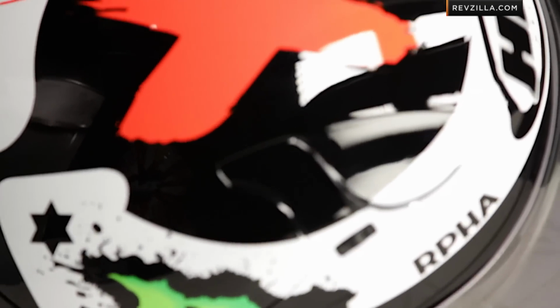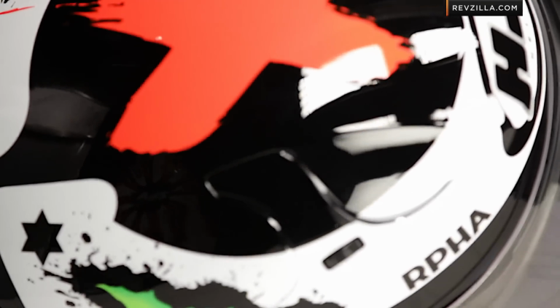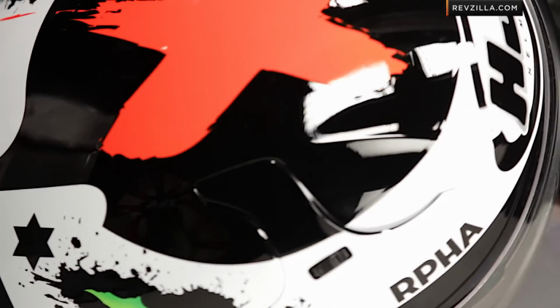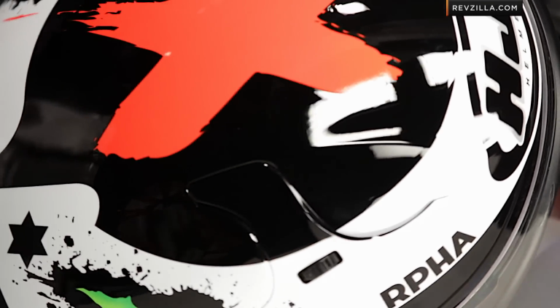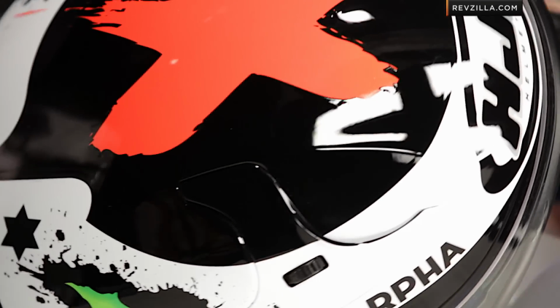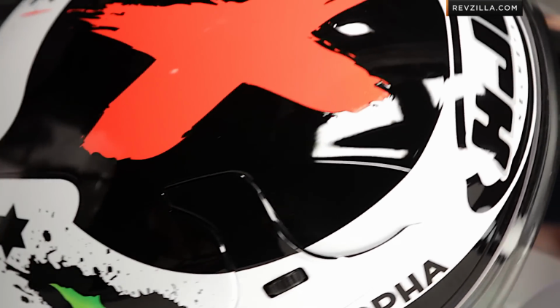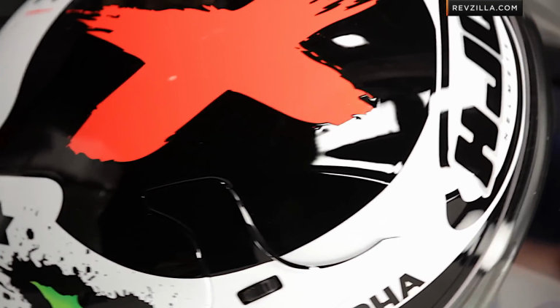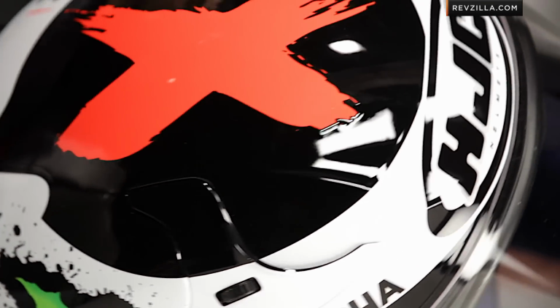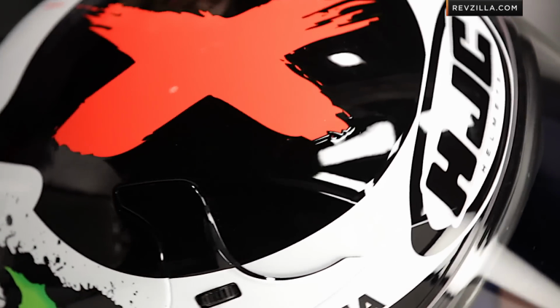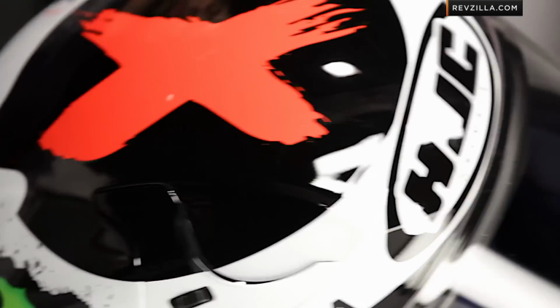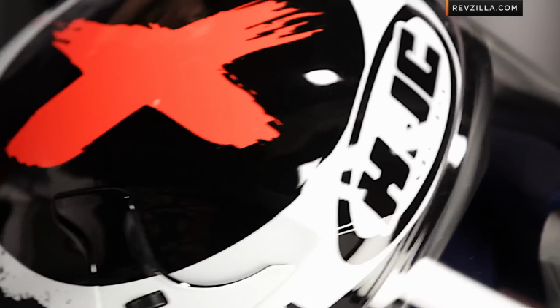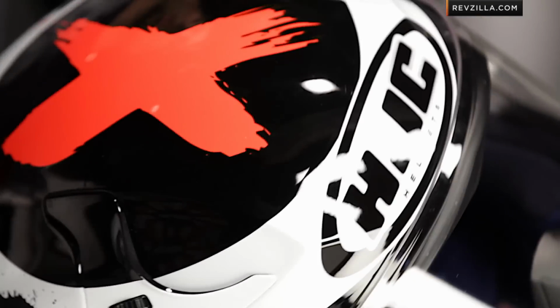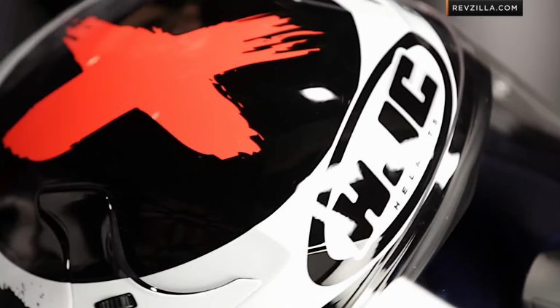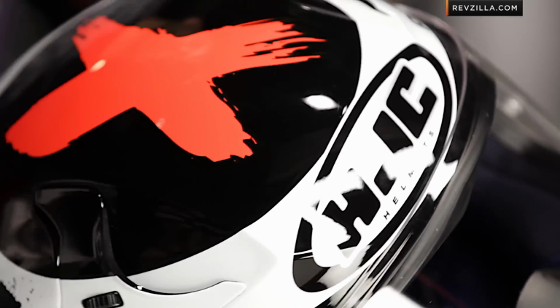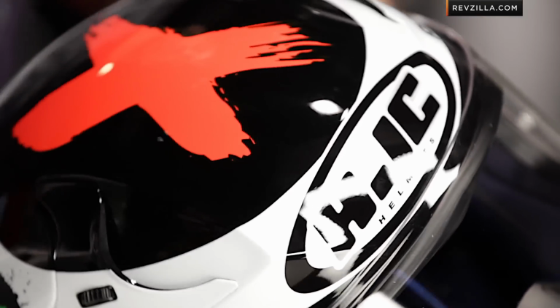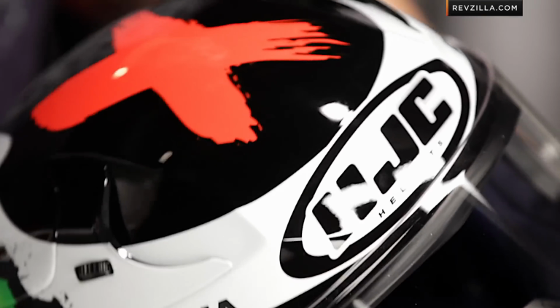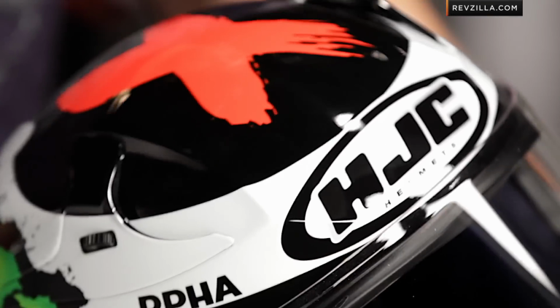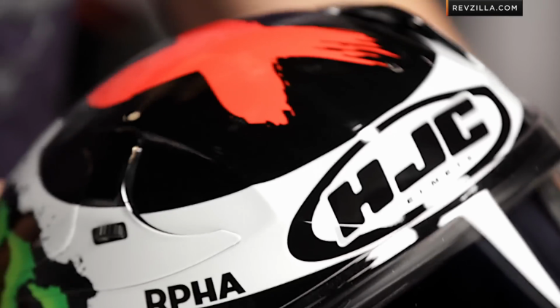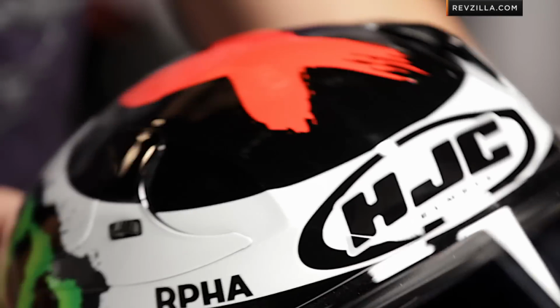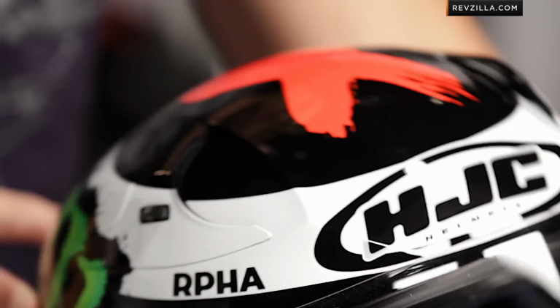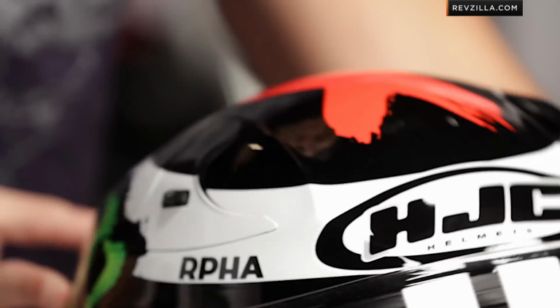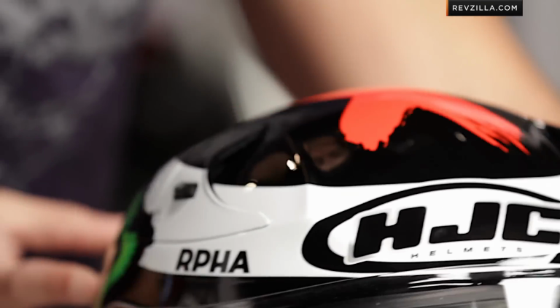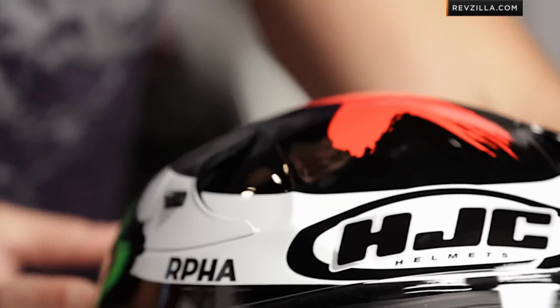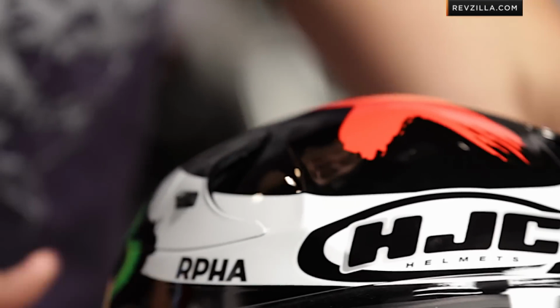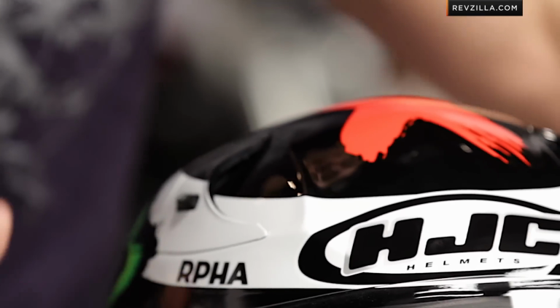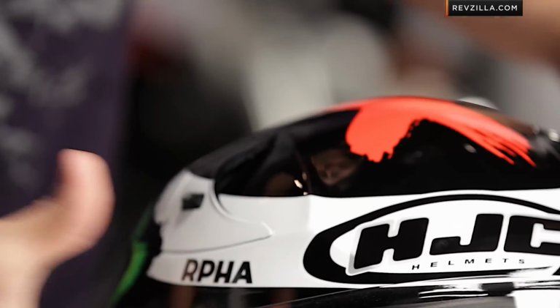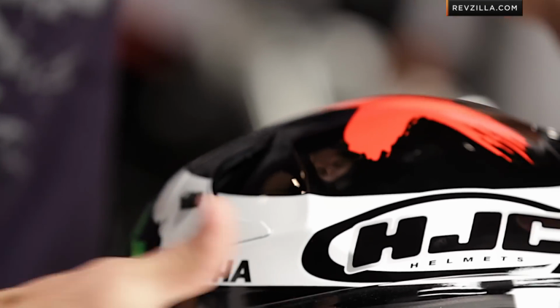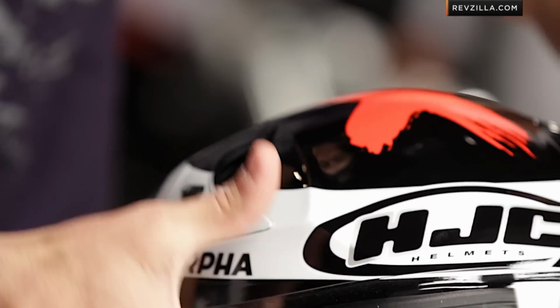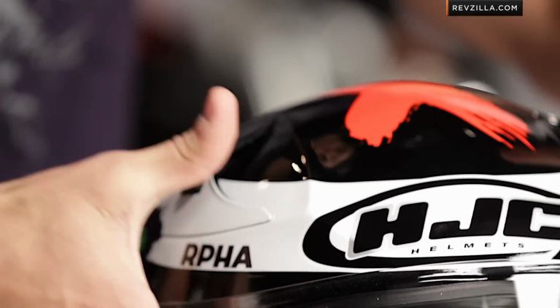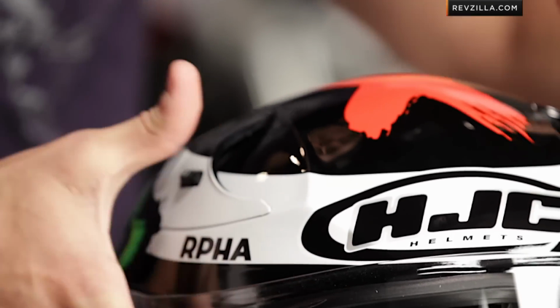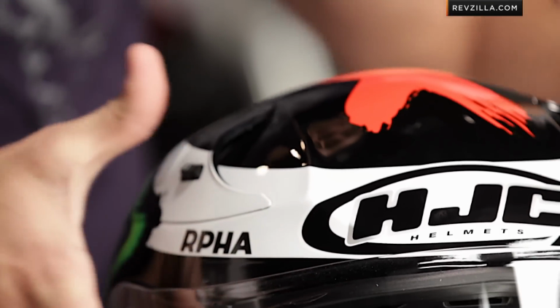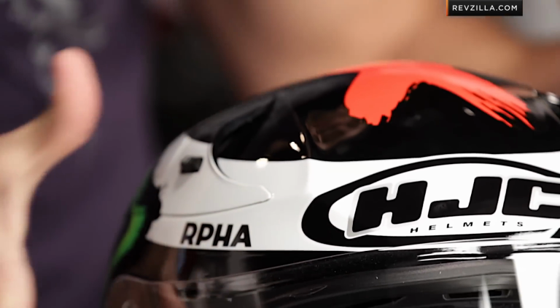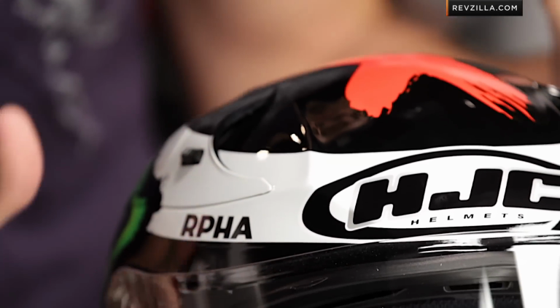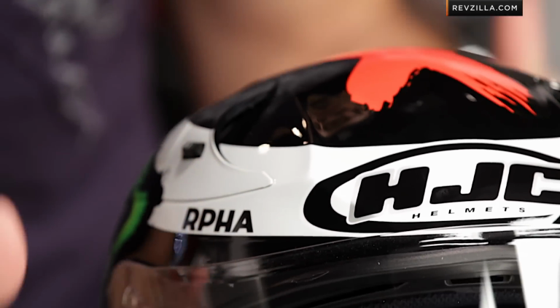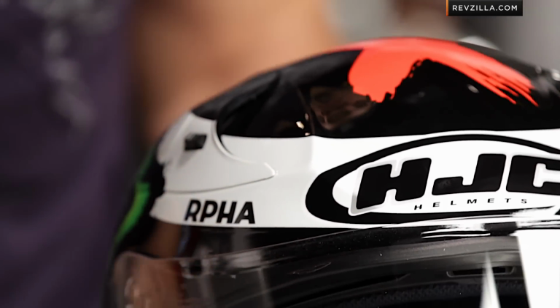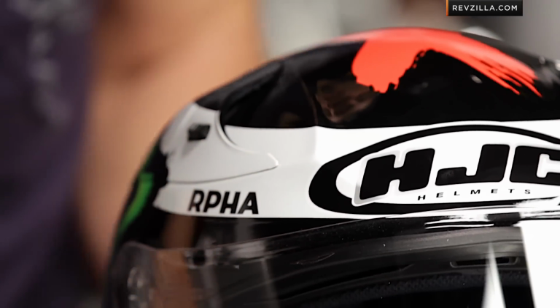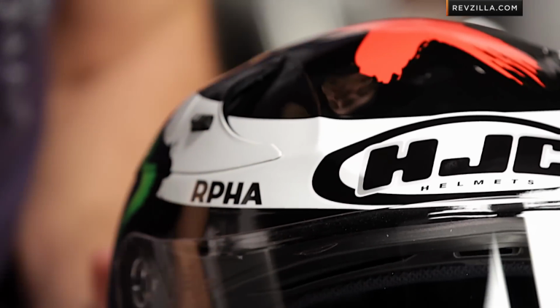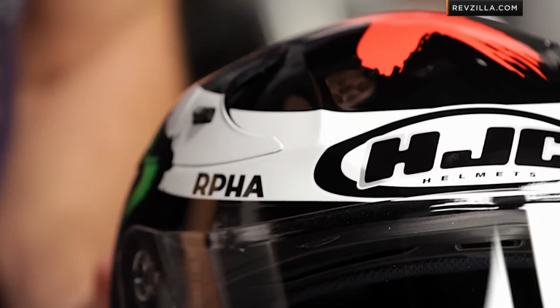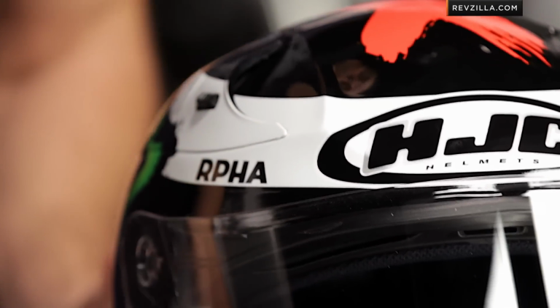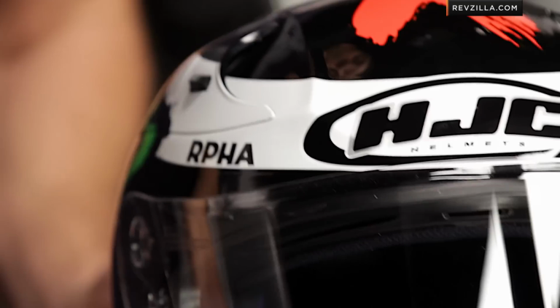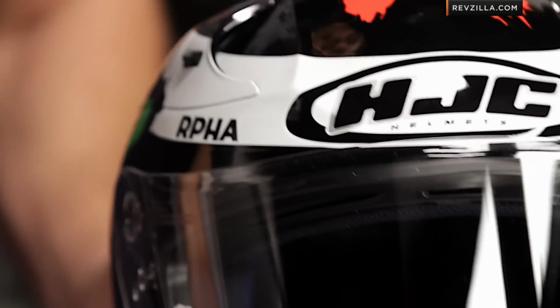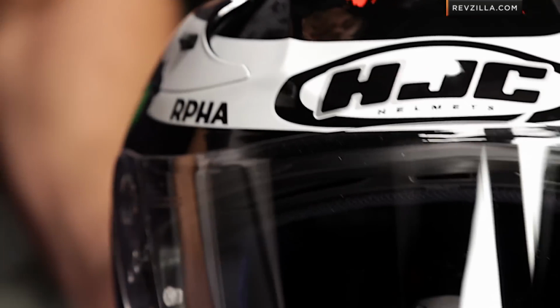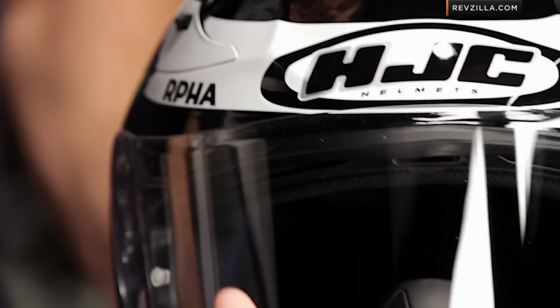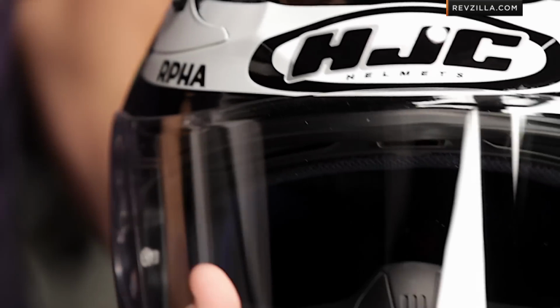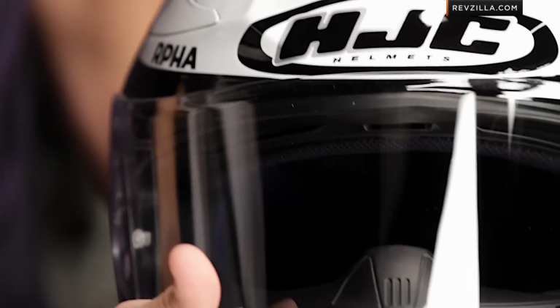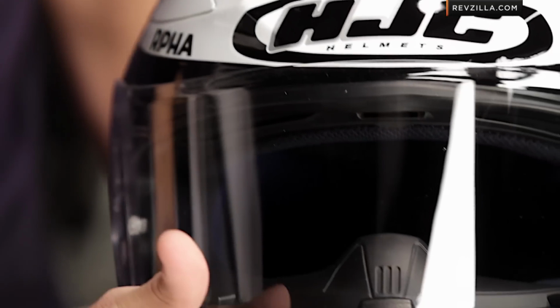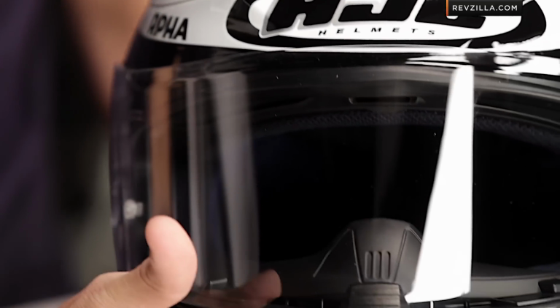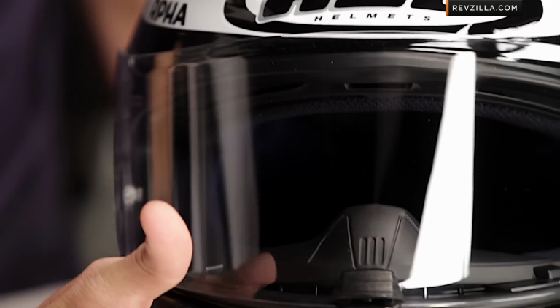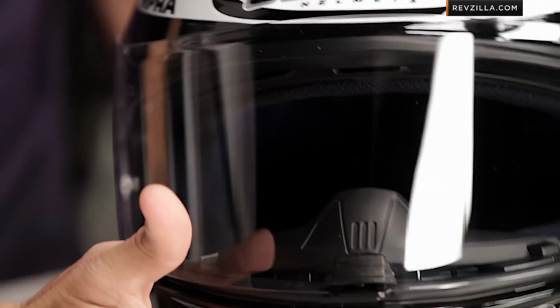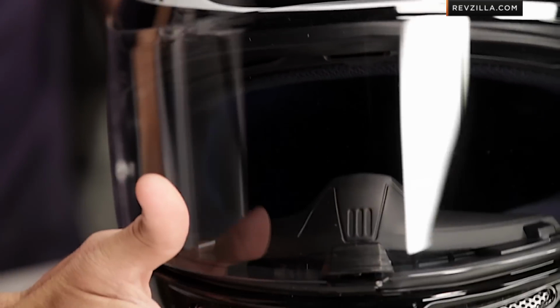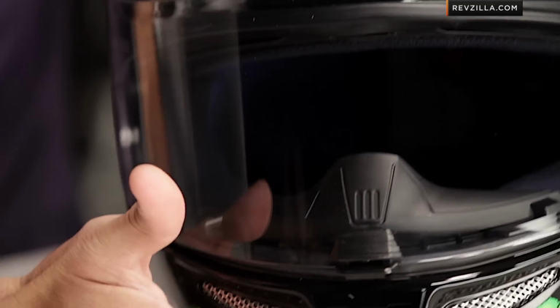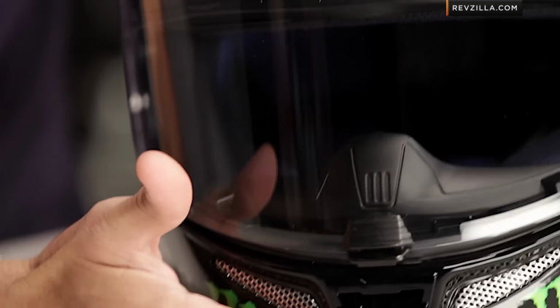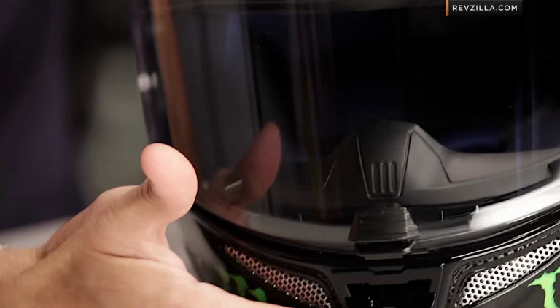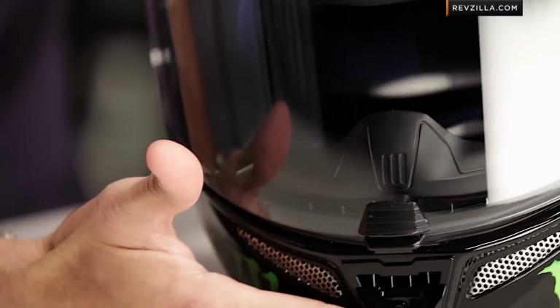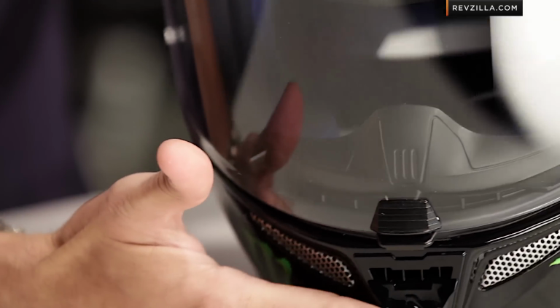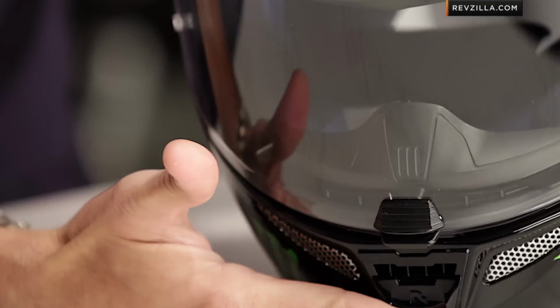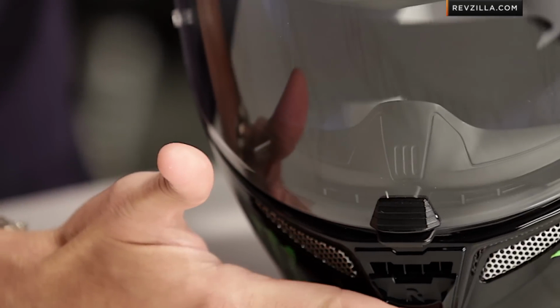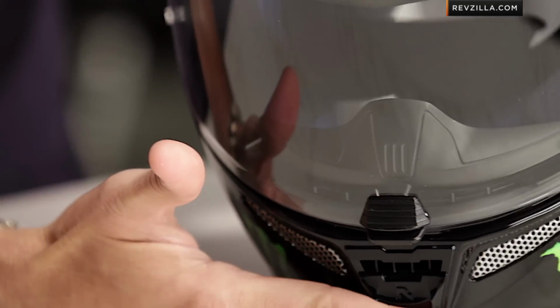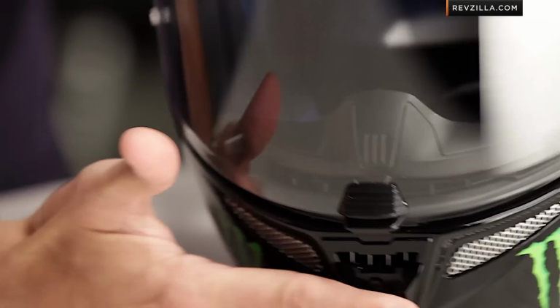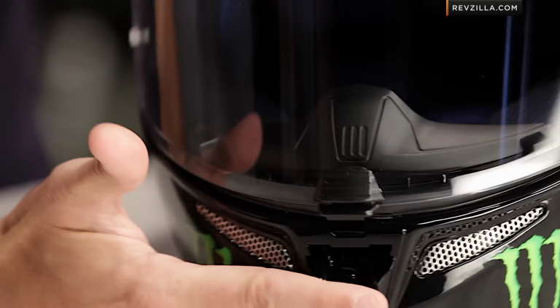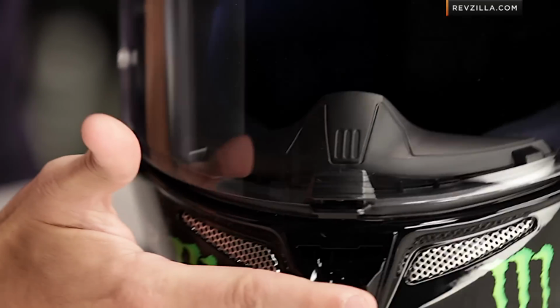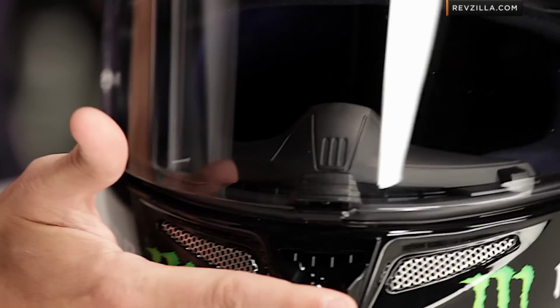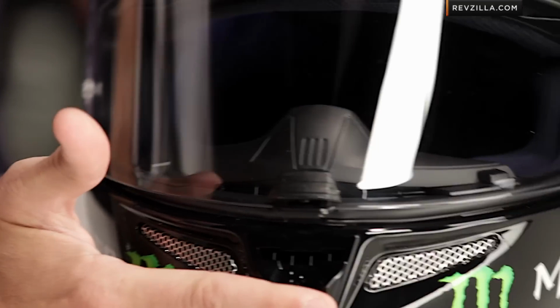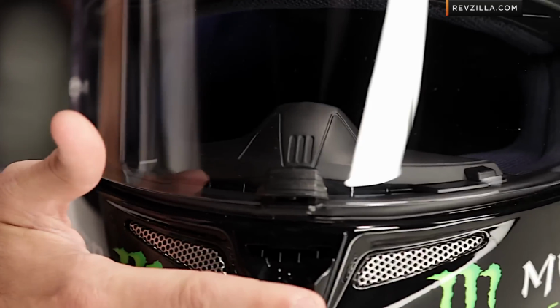The Arfa 10 shell — we've seen it for a couple of years now, but it has a nice sweeping design to it, with the big Lorenzo X right here on the top.